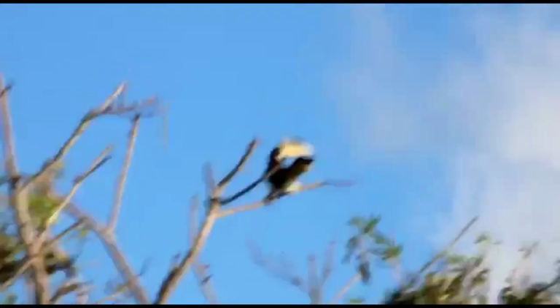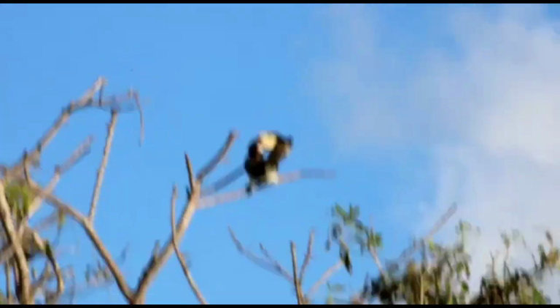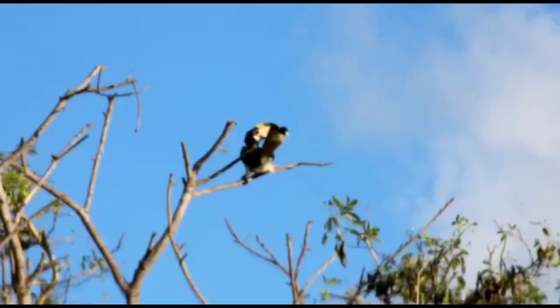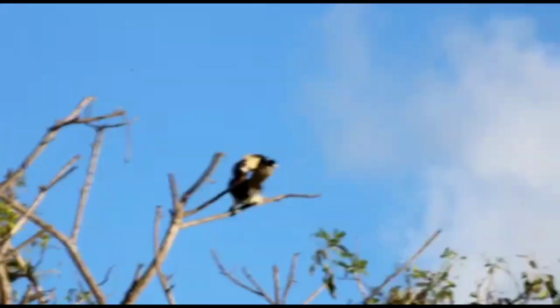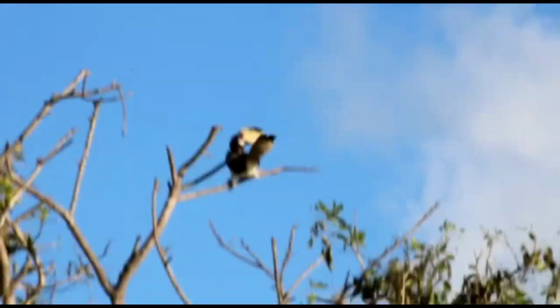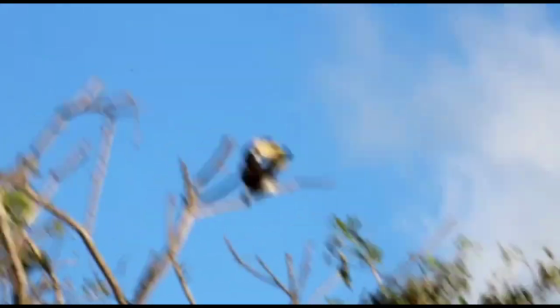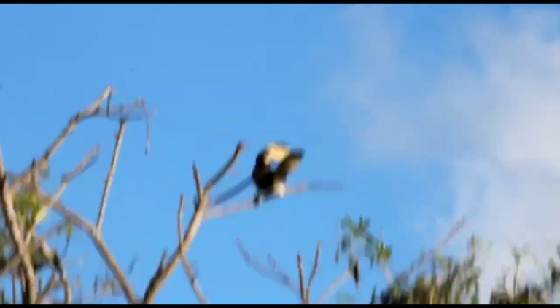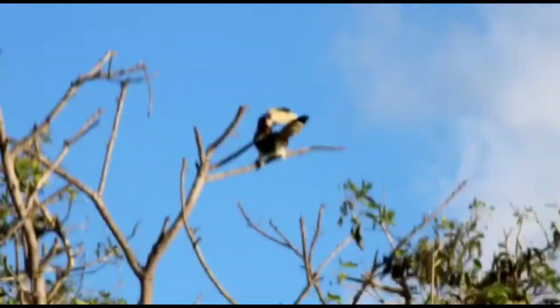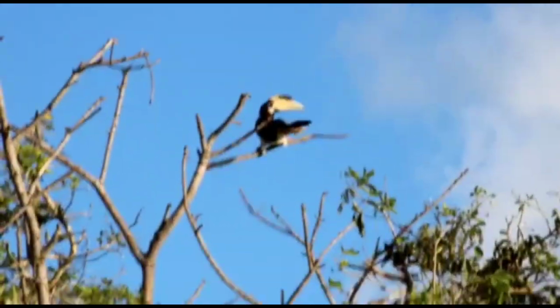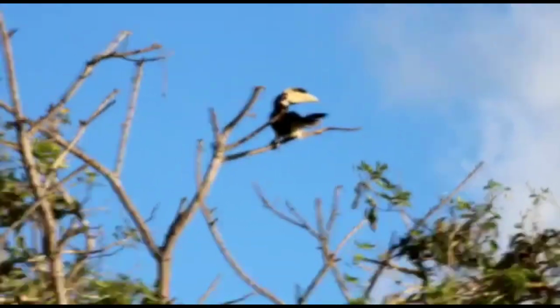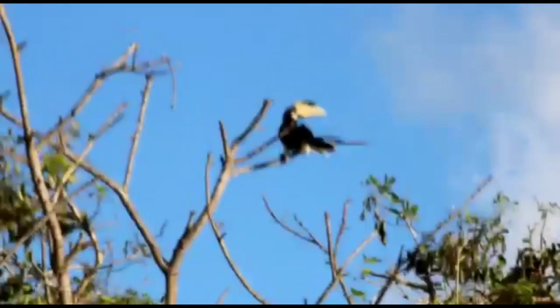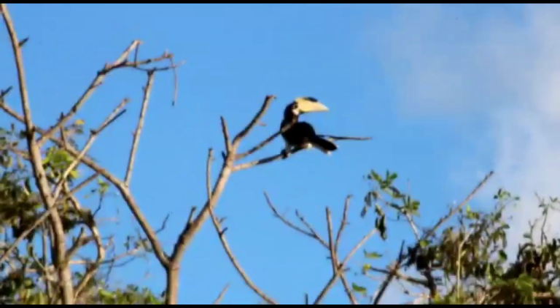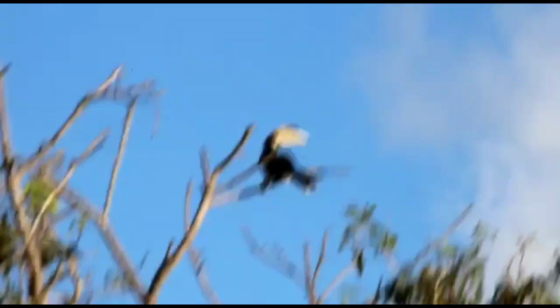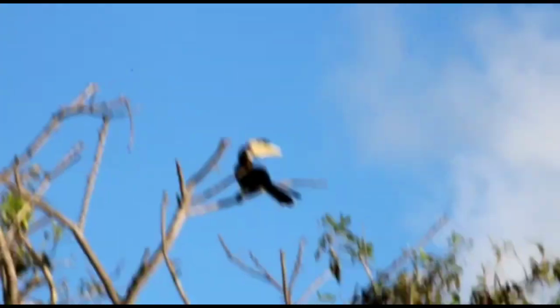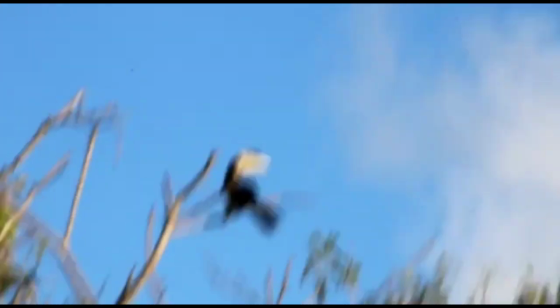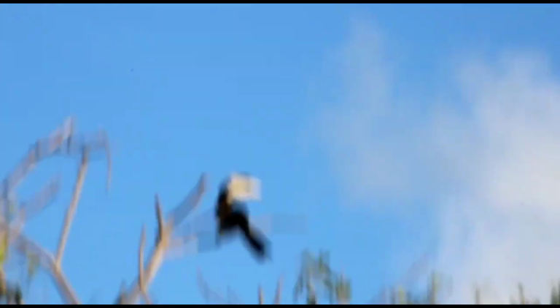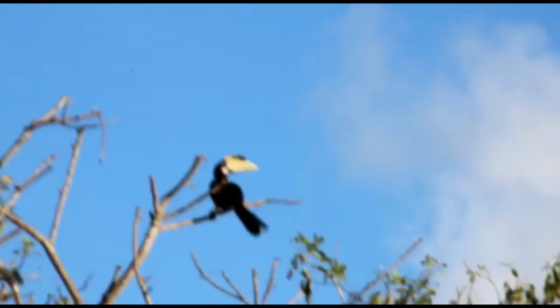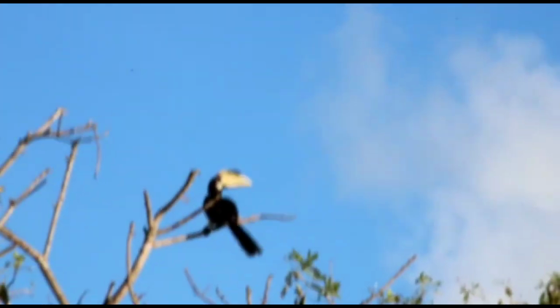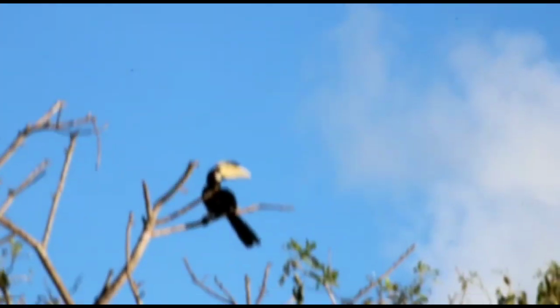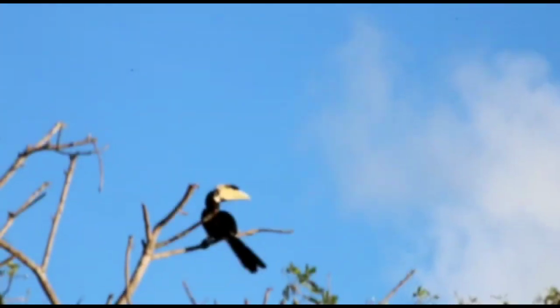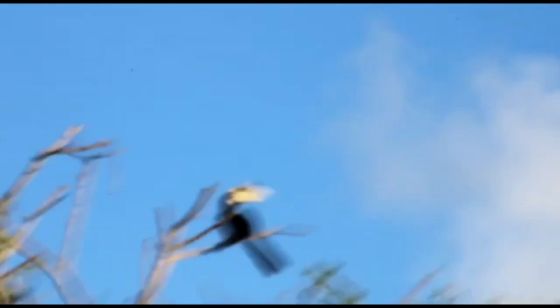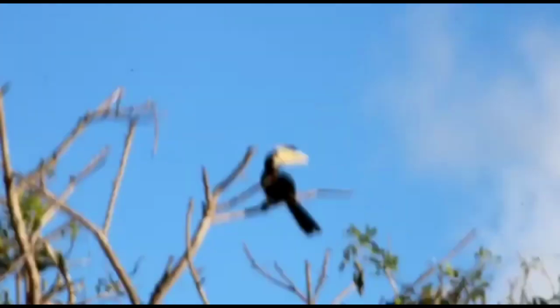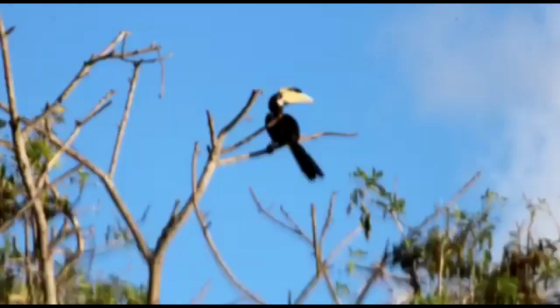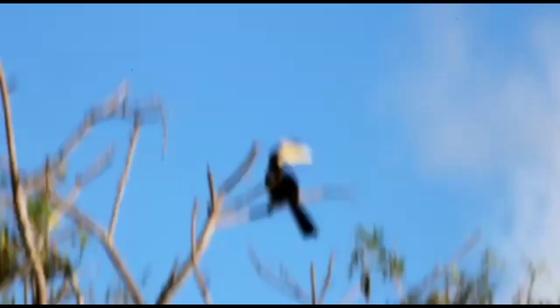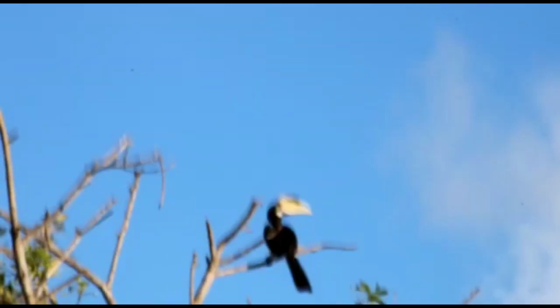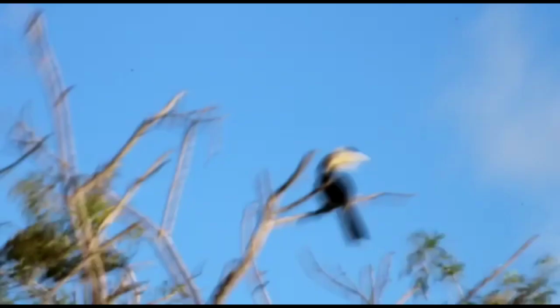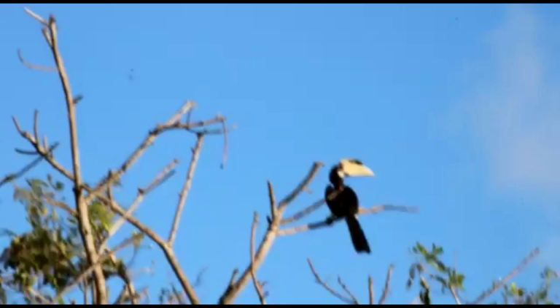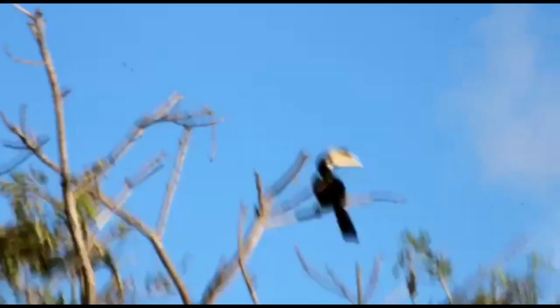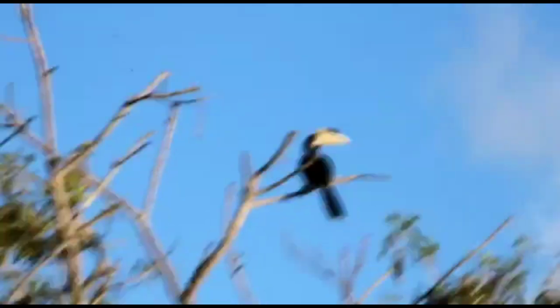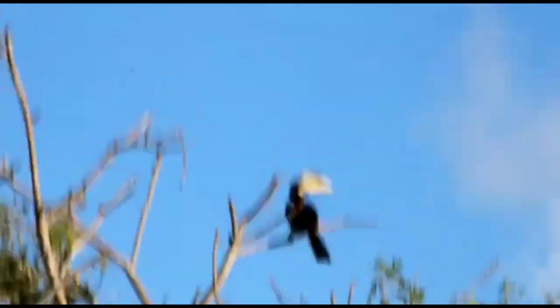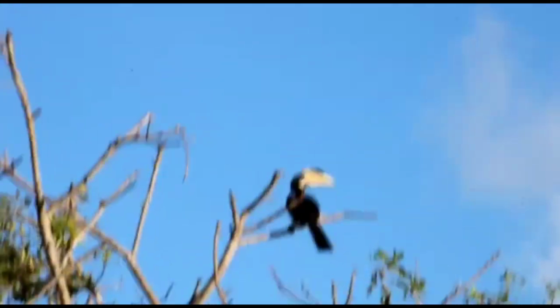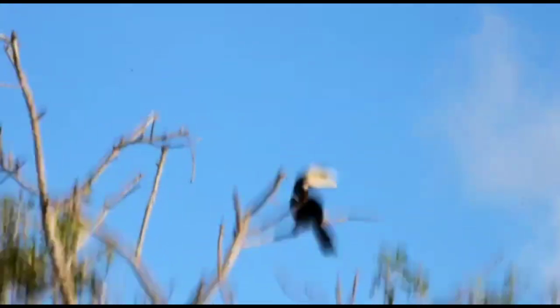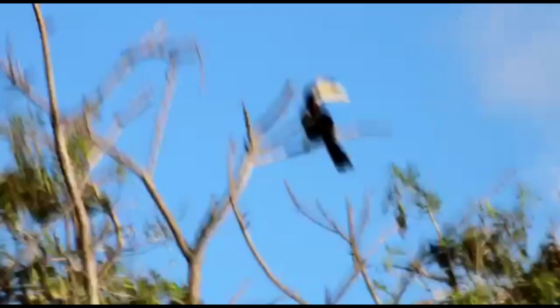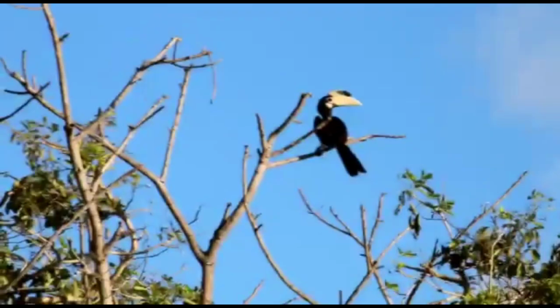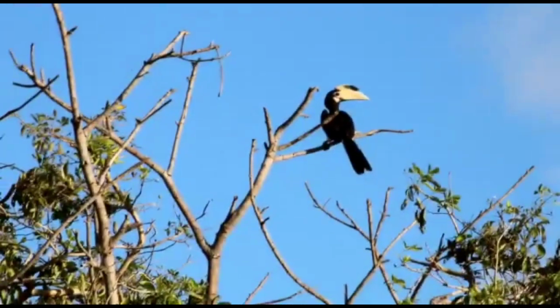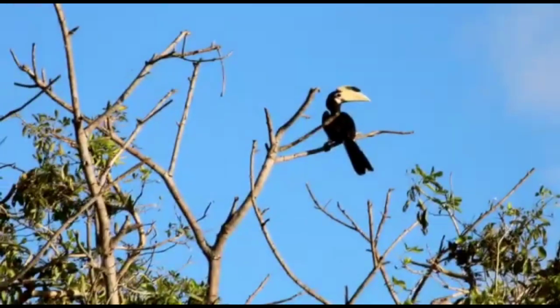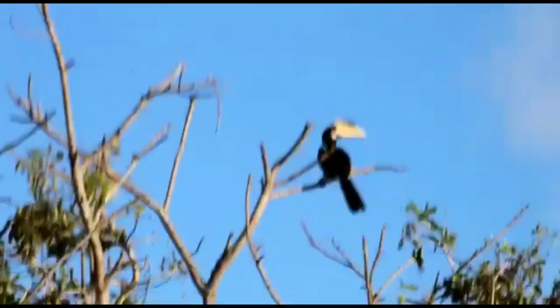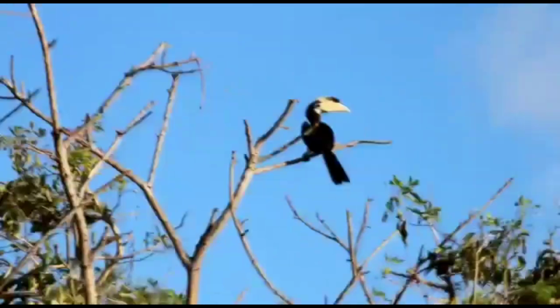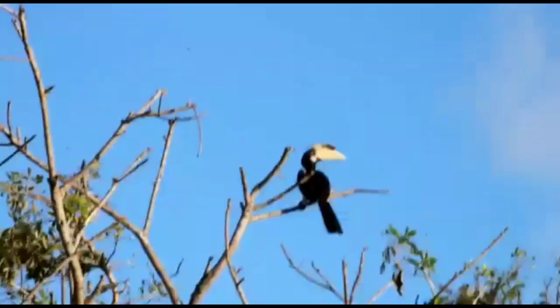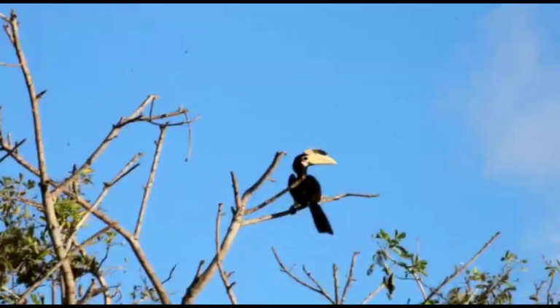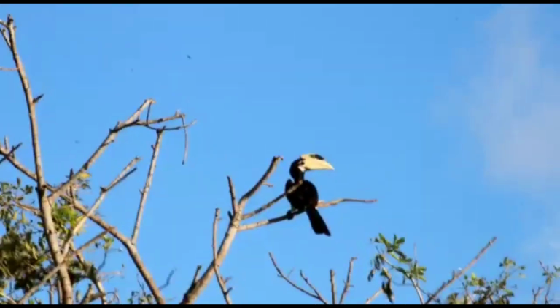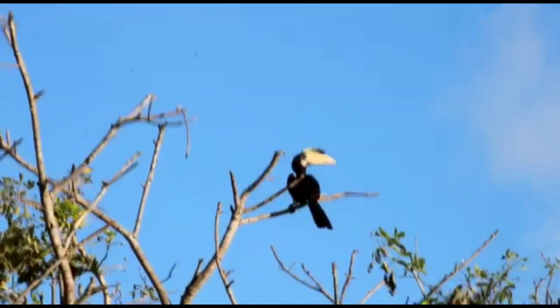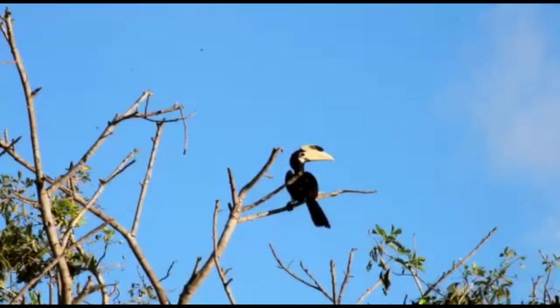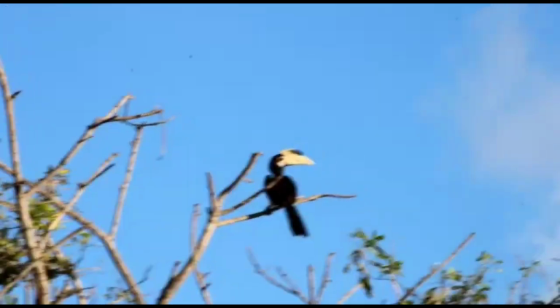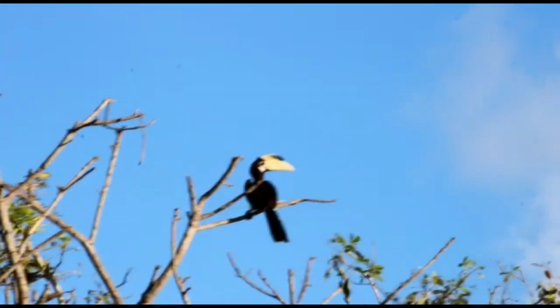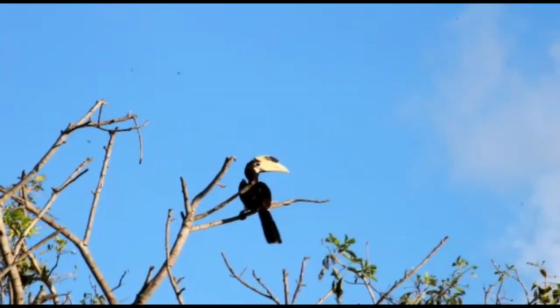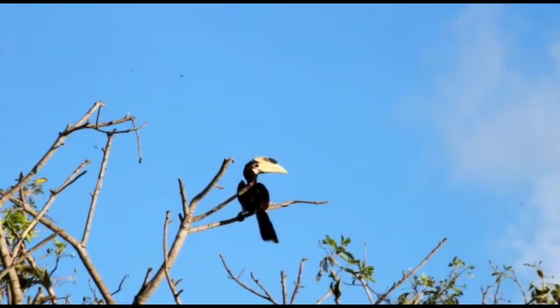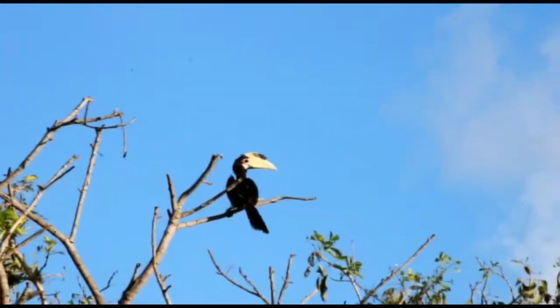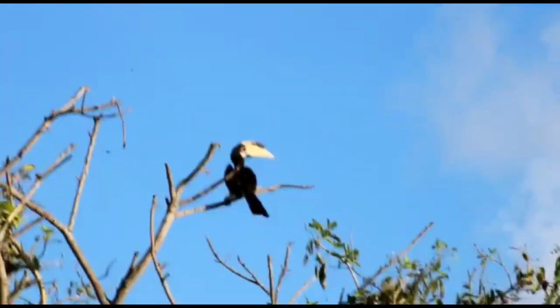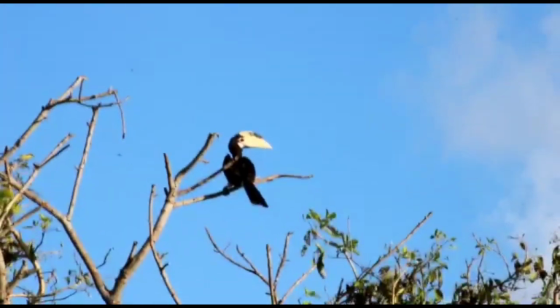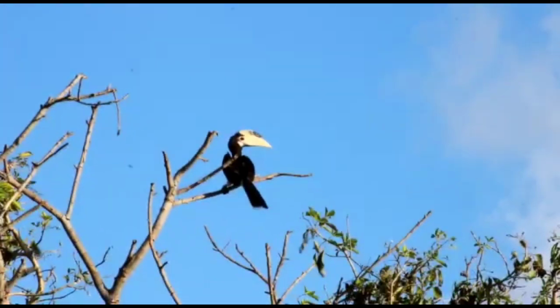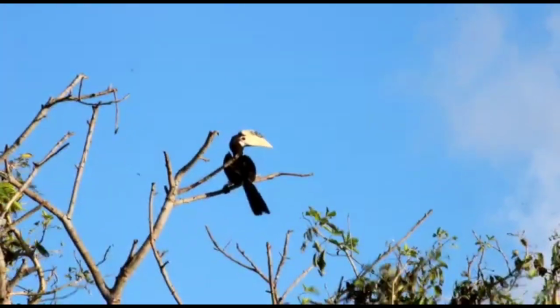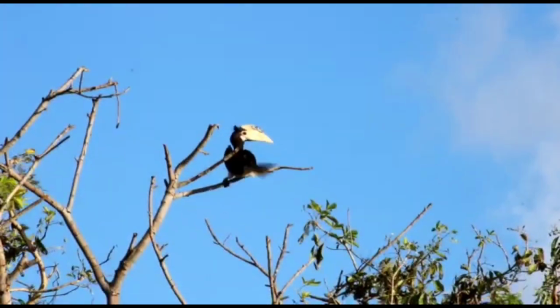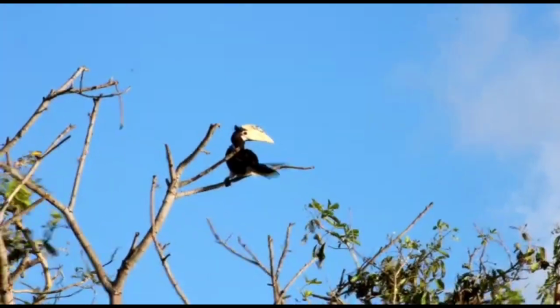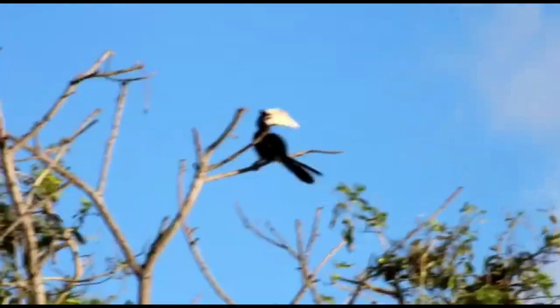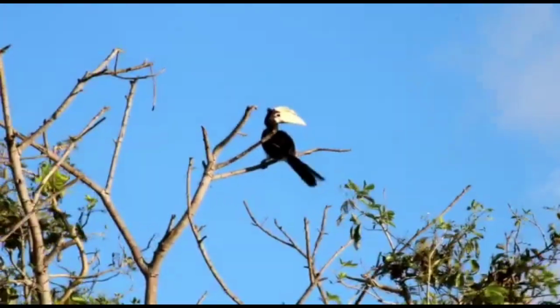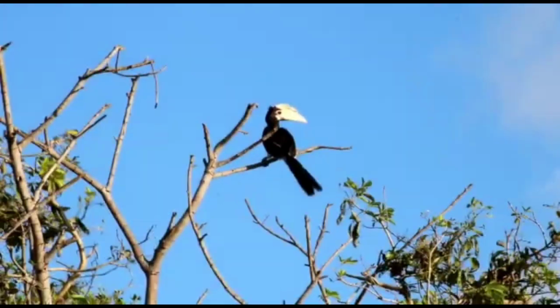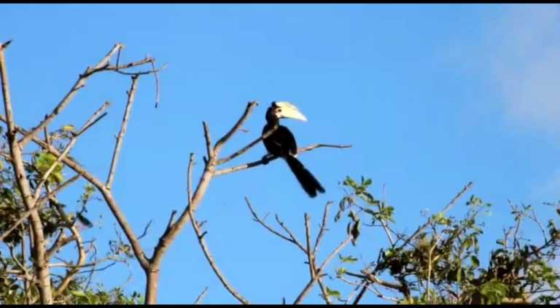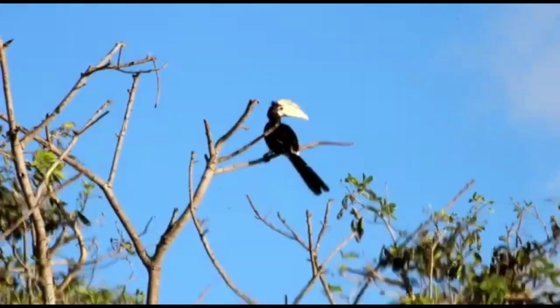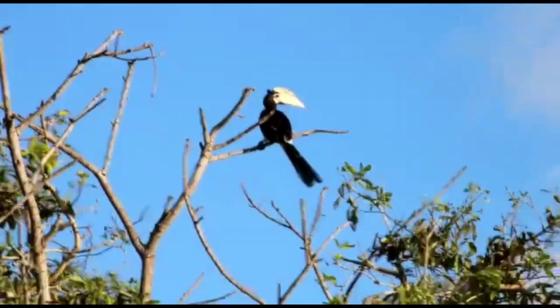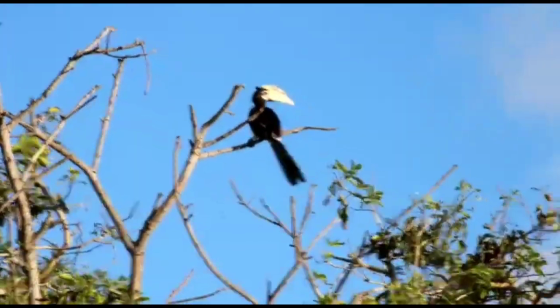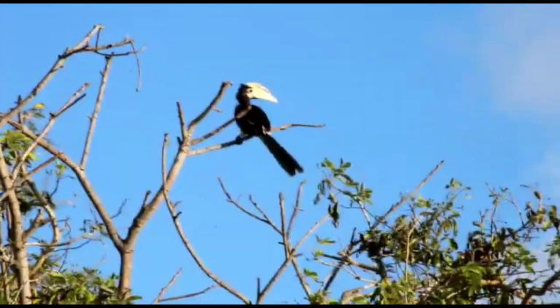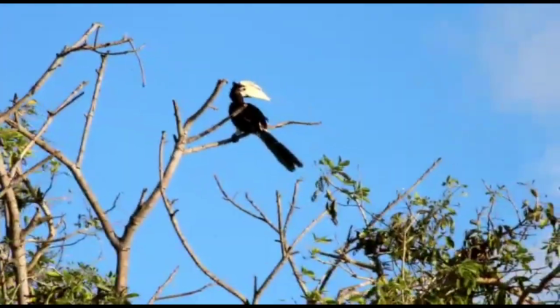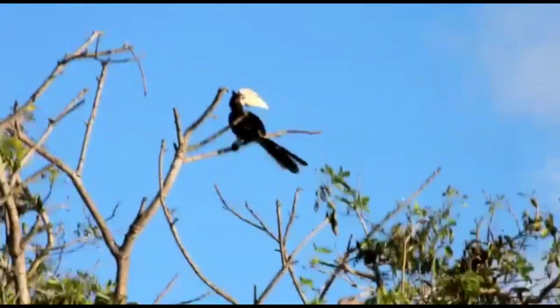Hornbills are beautiful forest birds found in Africa and Asia. They get their name from the horn-like cask on top of their large bills.